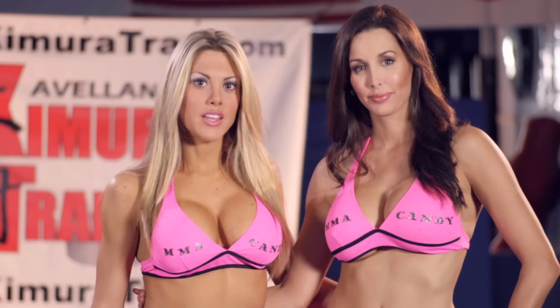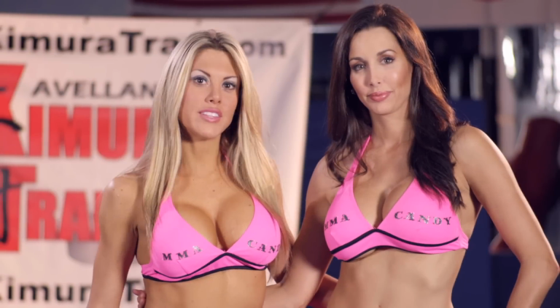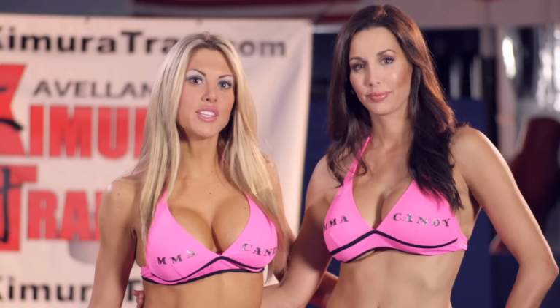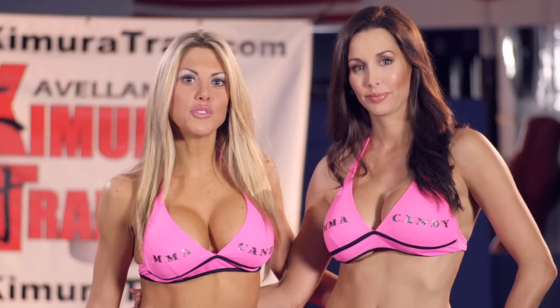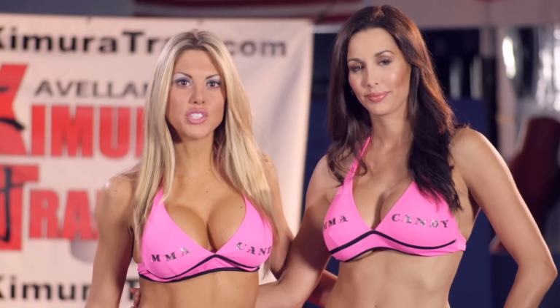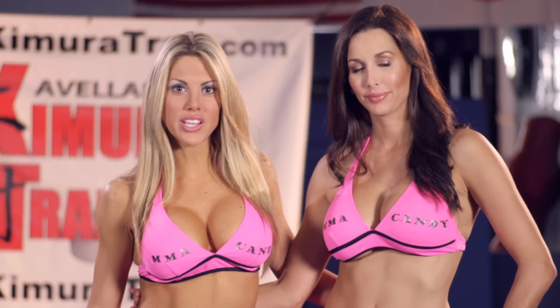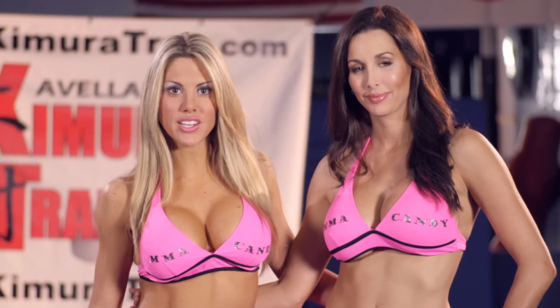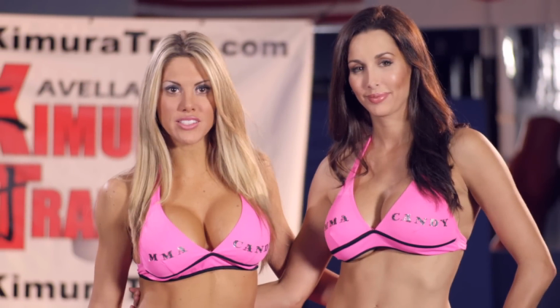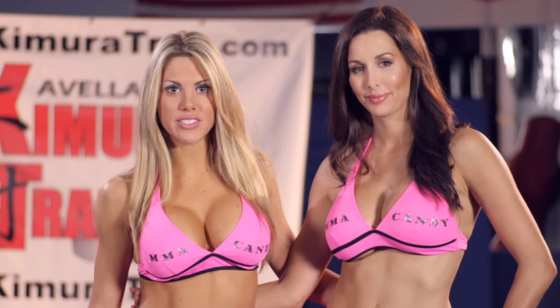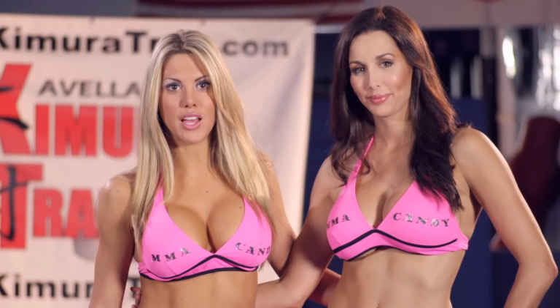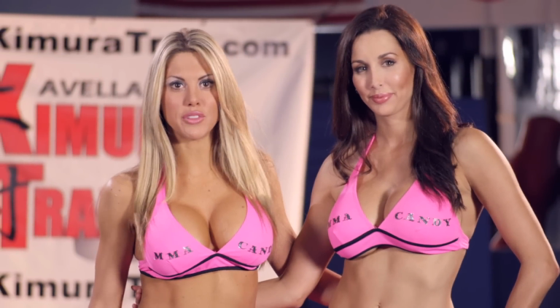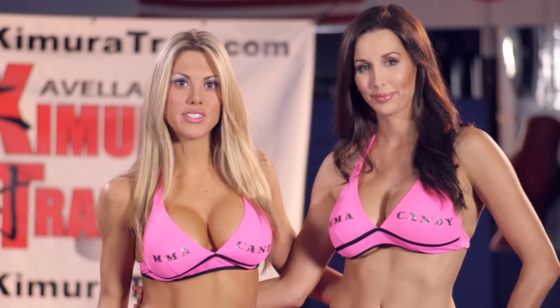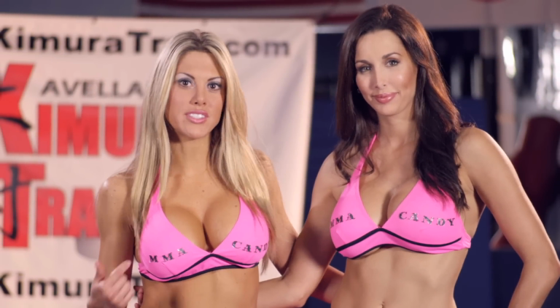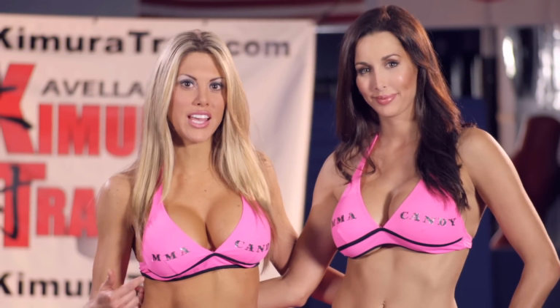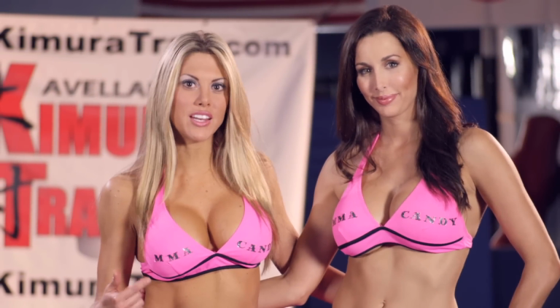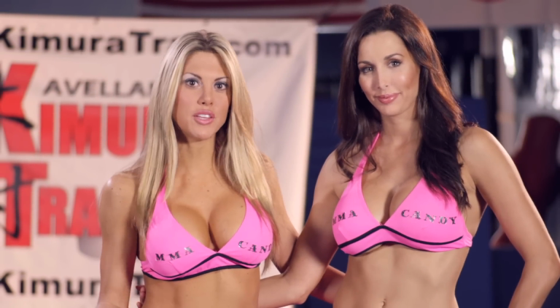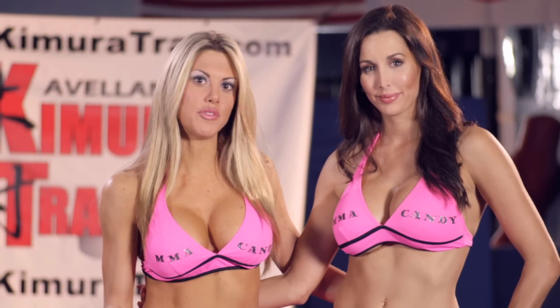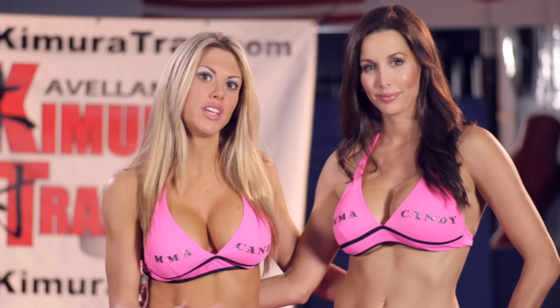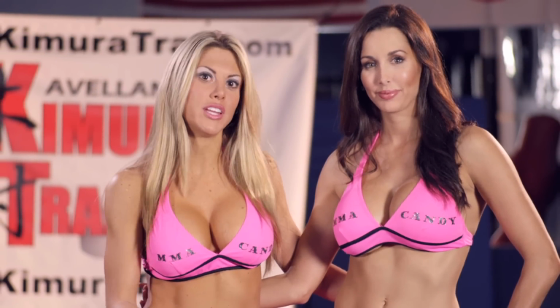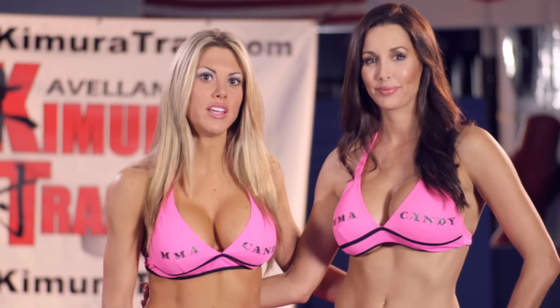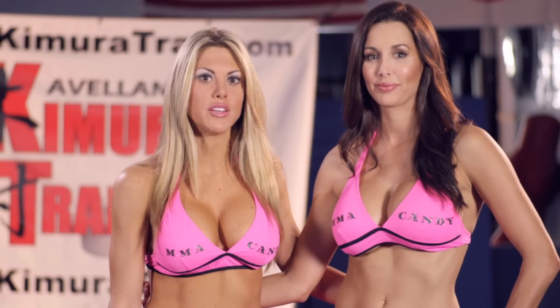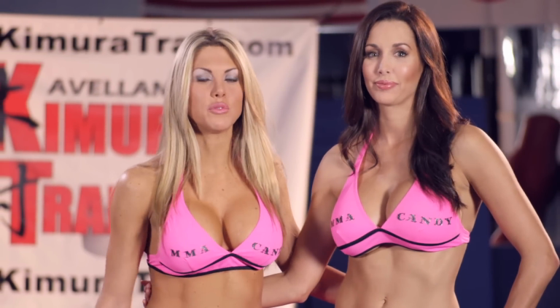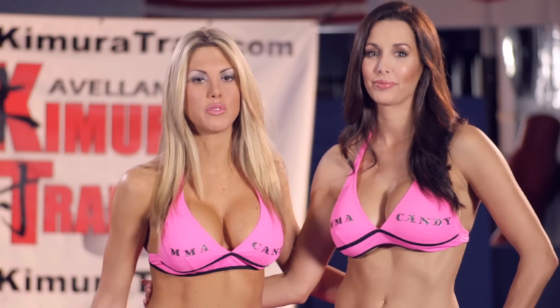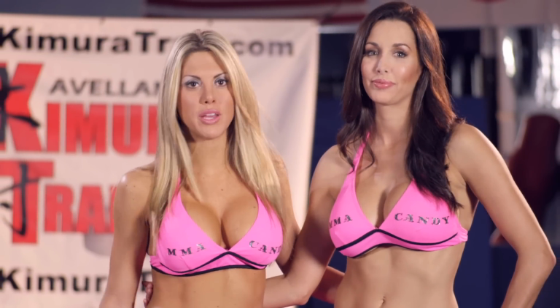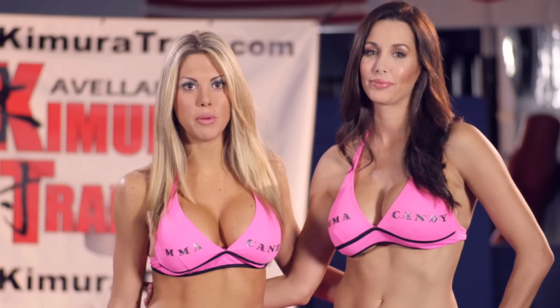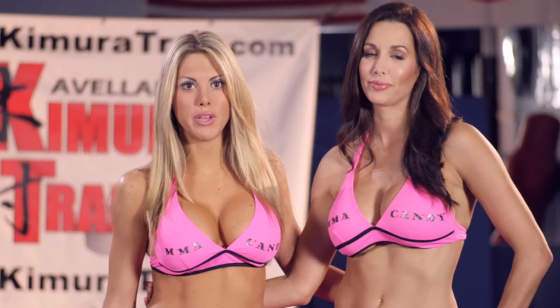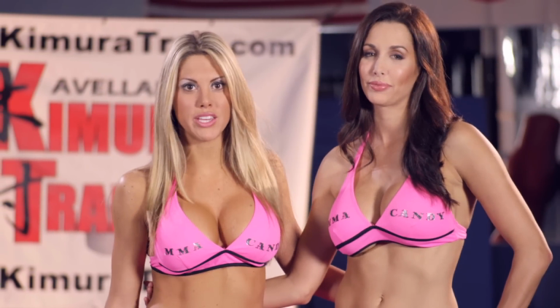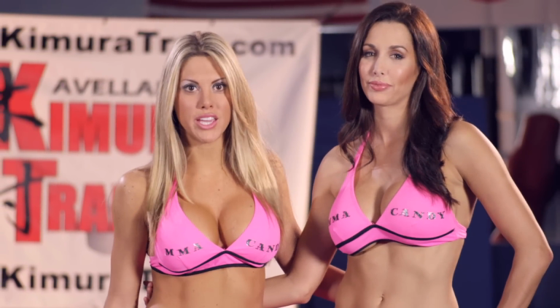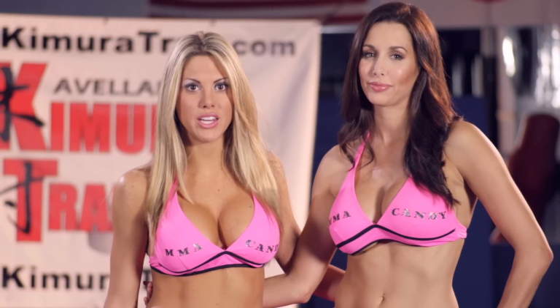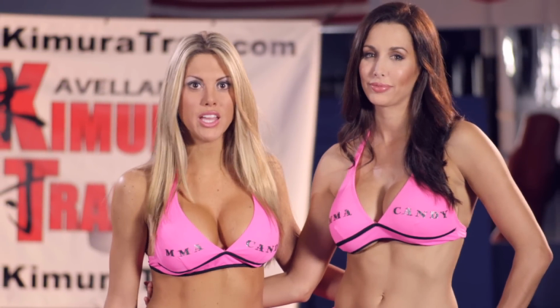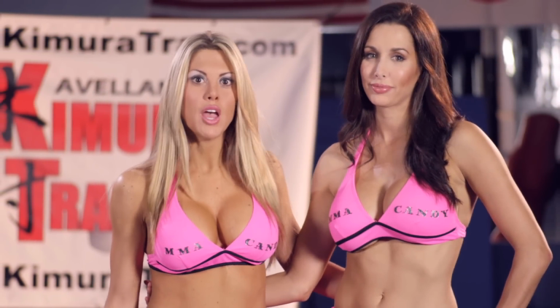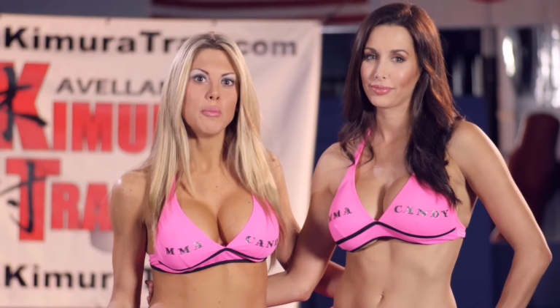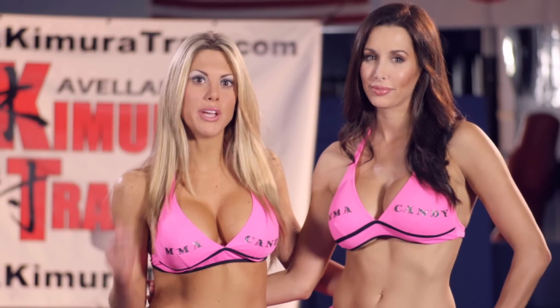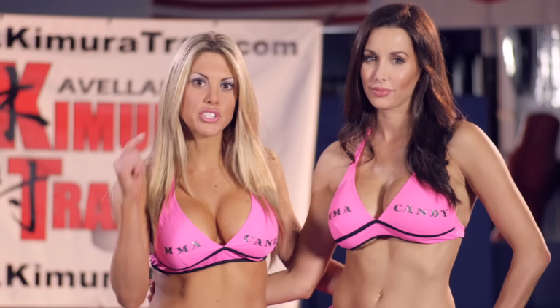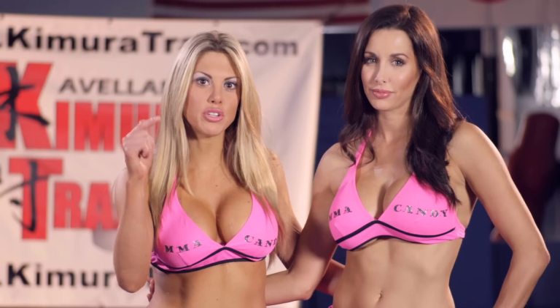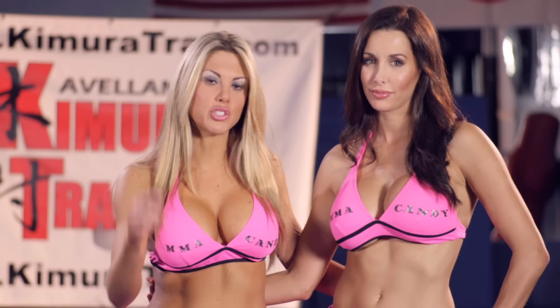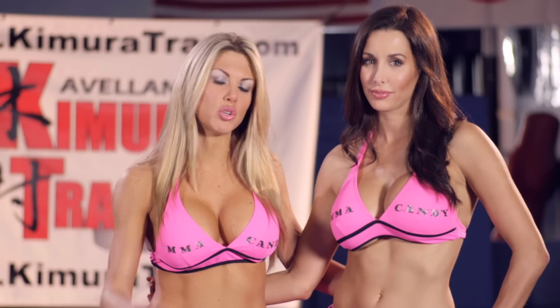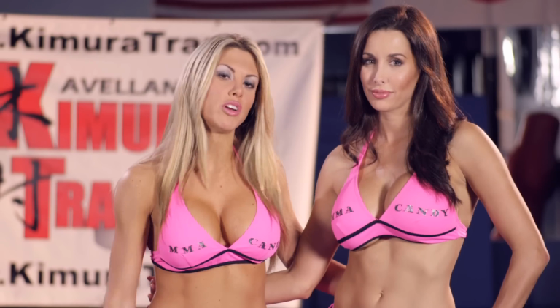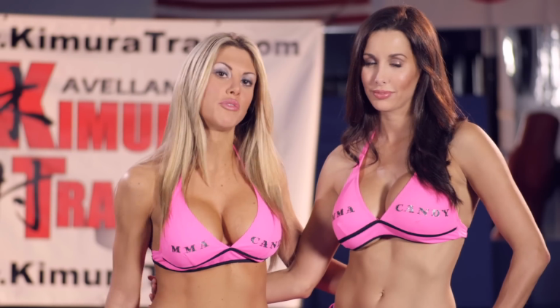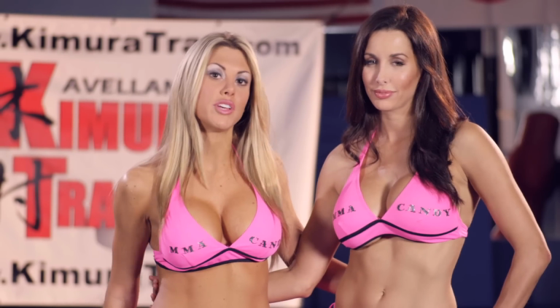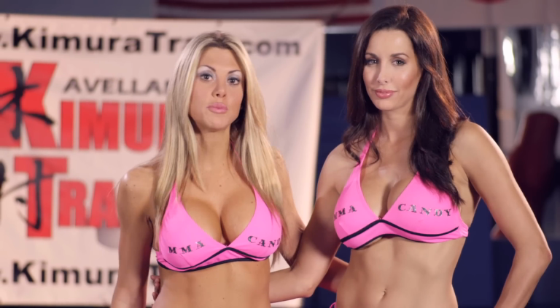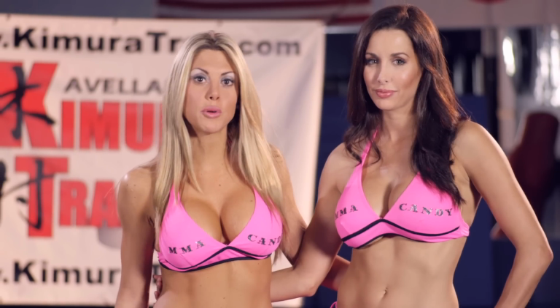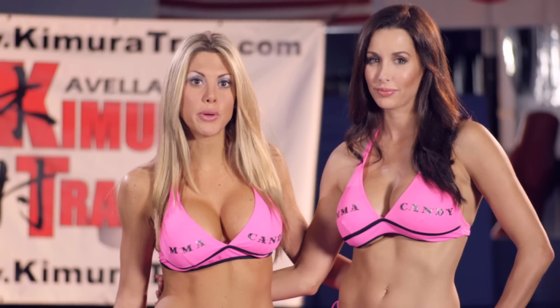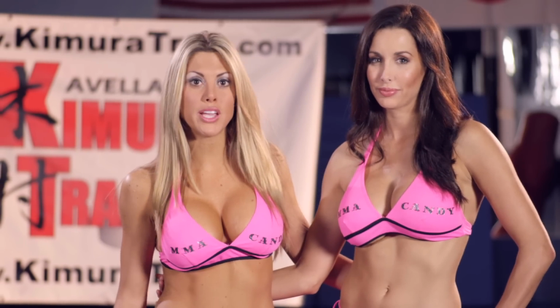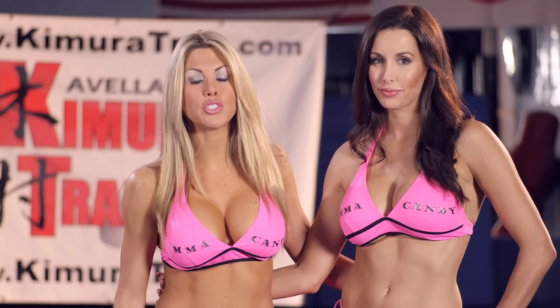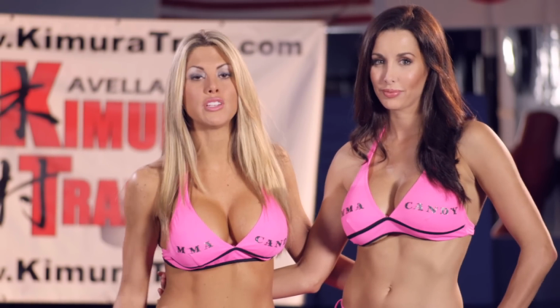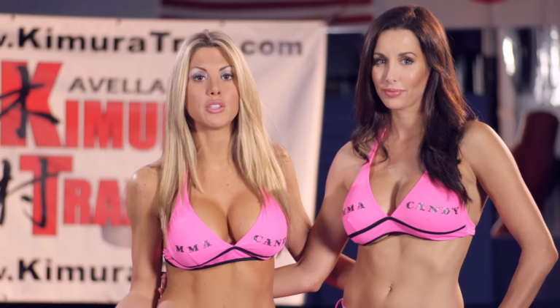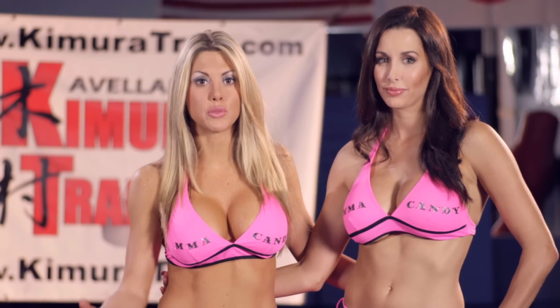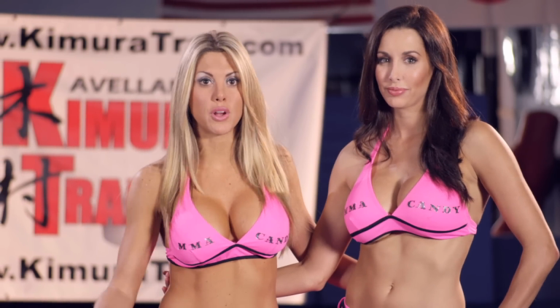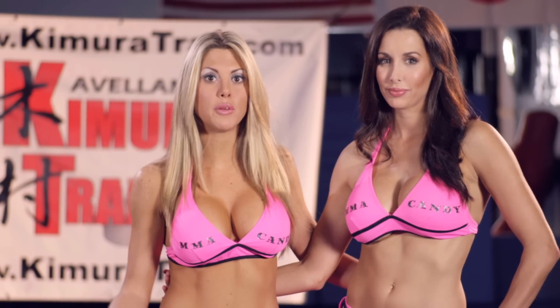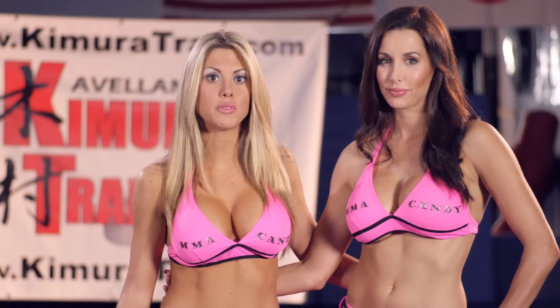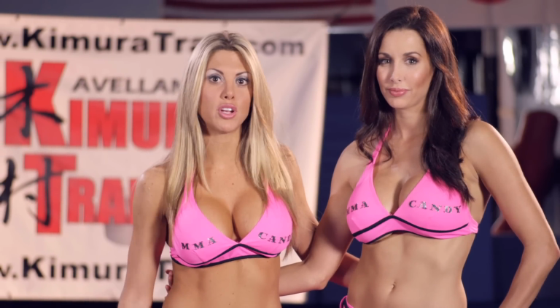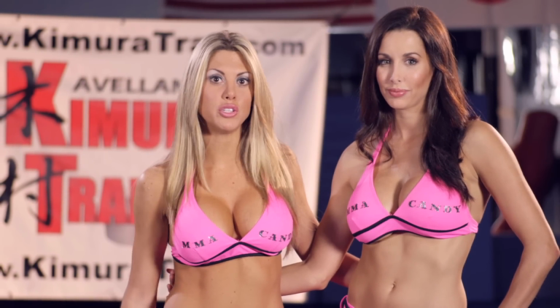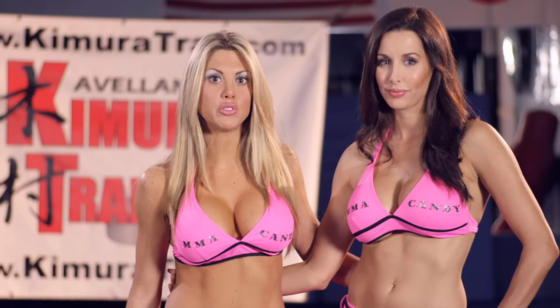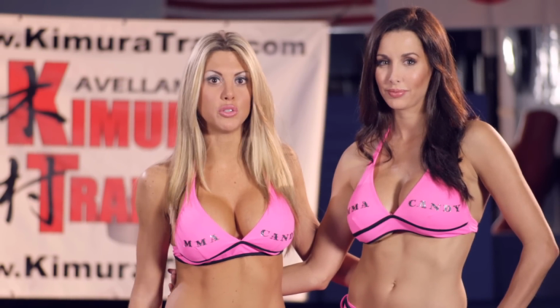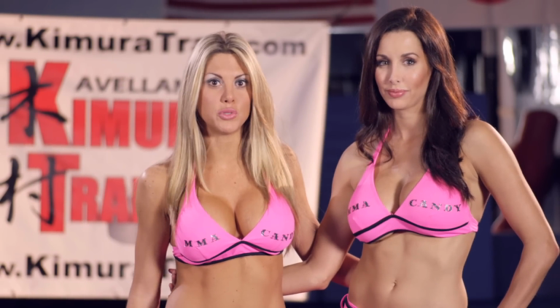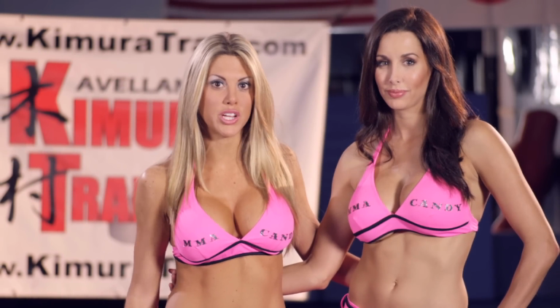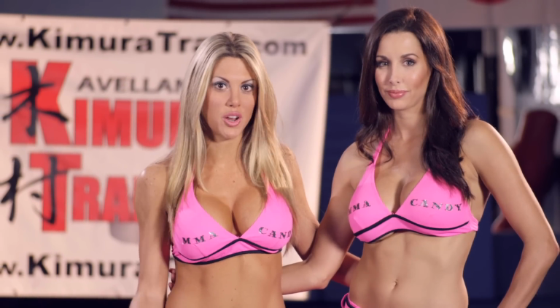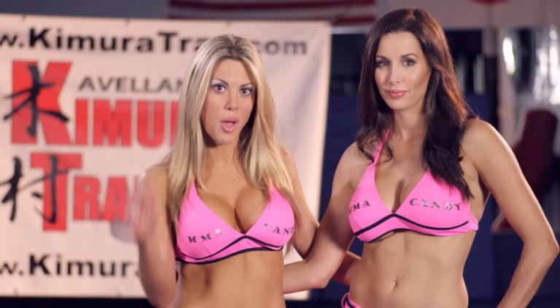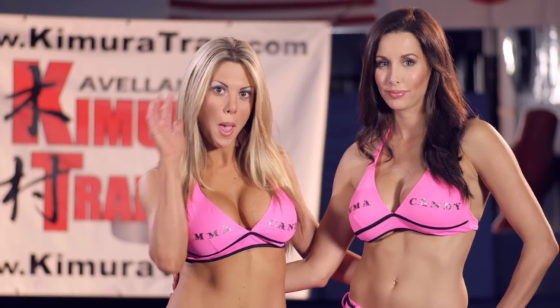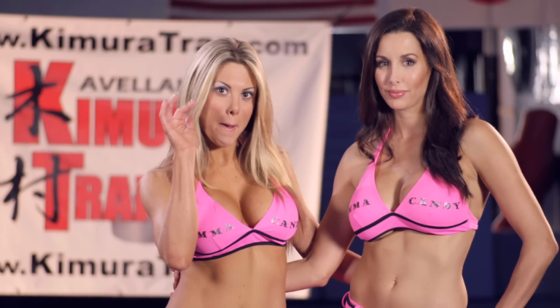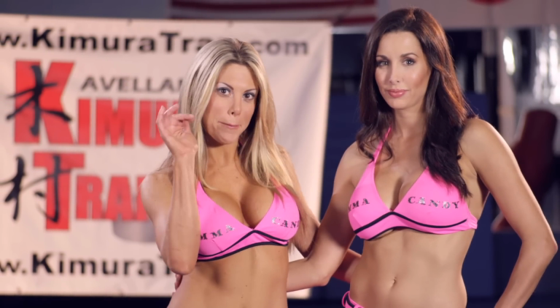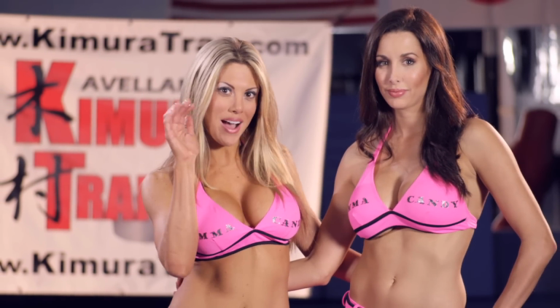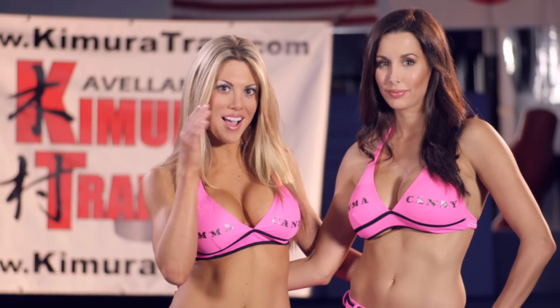Thanks for checking us out. This is Natalie V and Edith with MMA Candy. Make sure you join our Facebook page and subscribe to our YouTube channel. Bye!